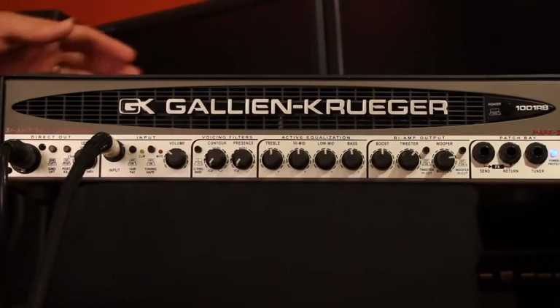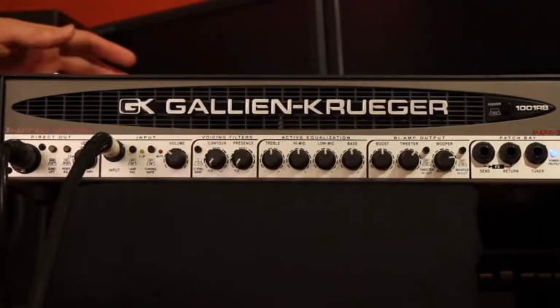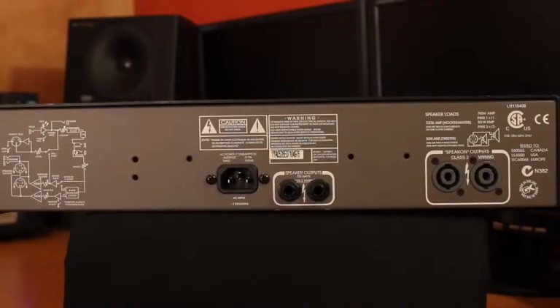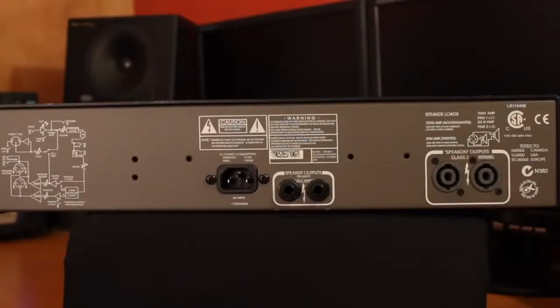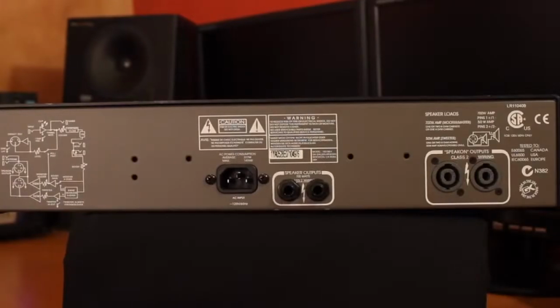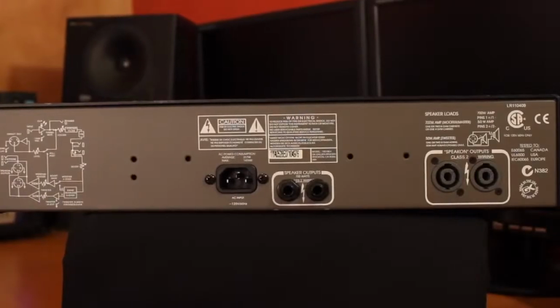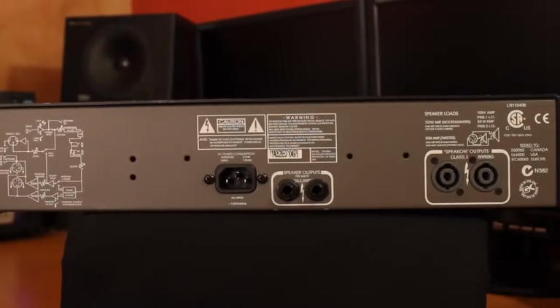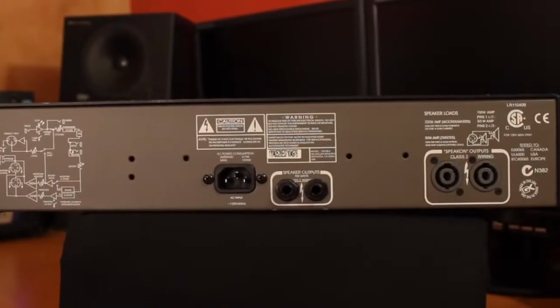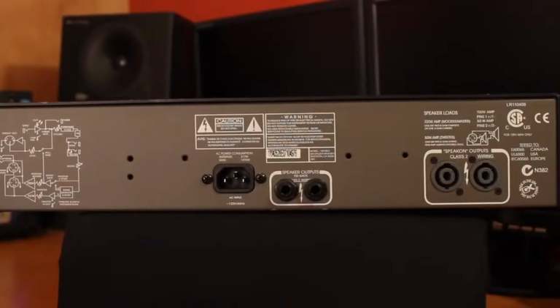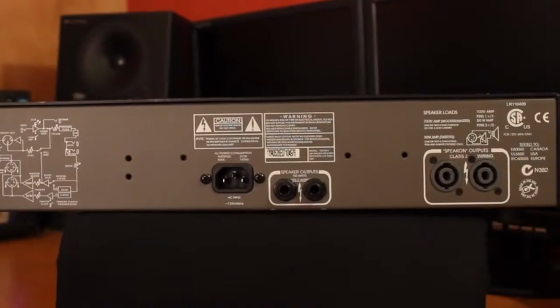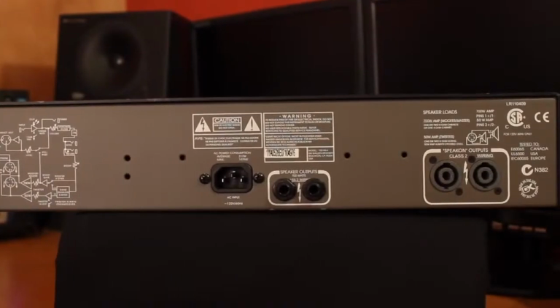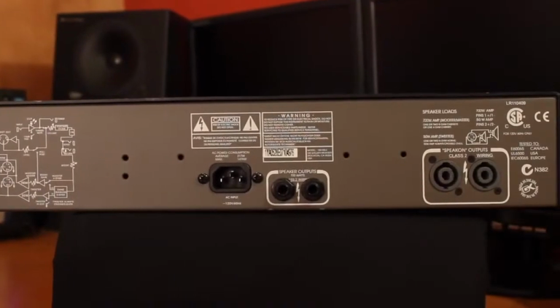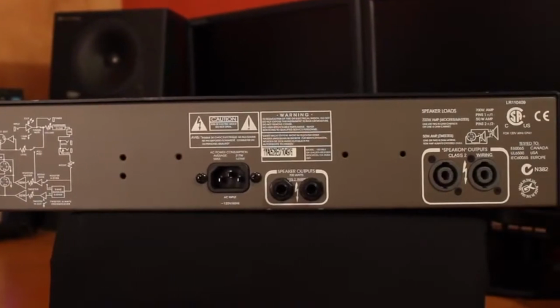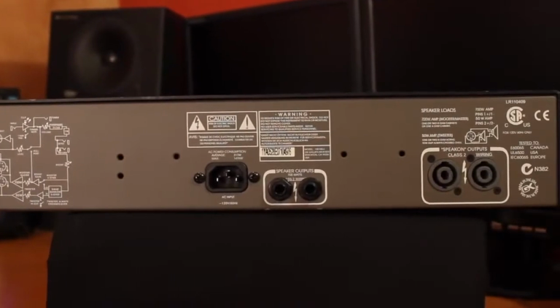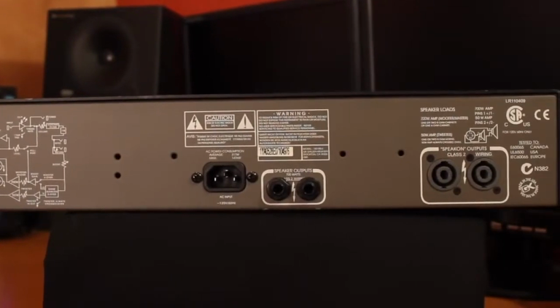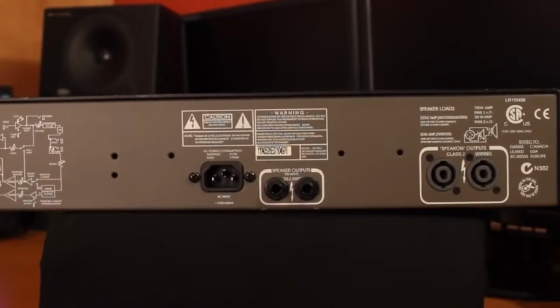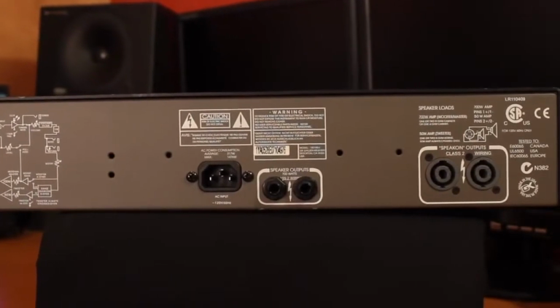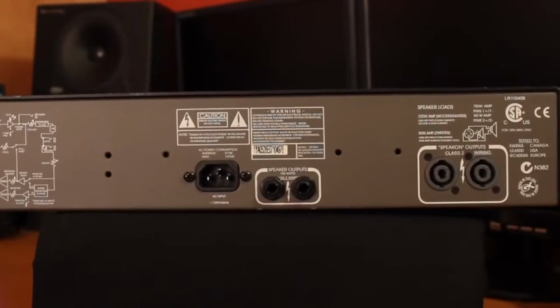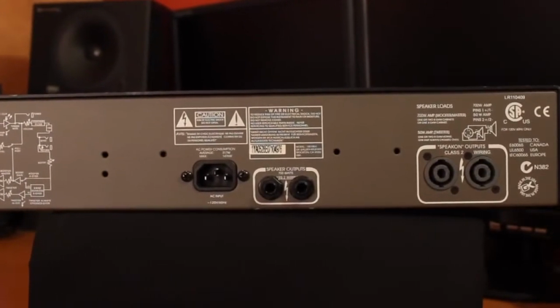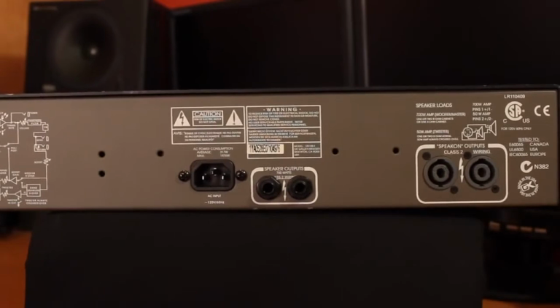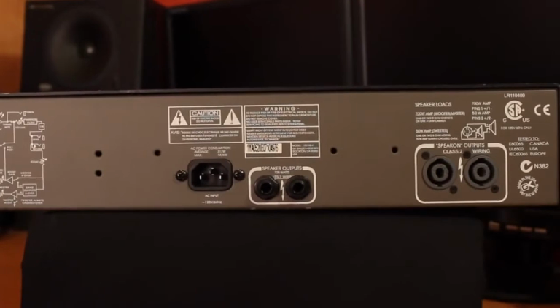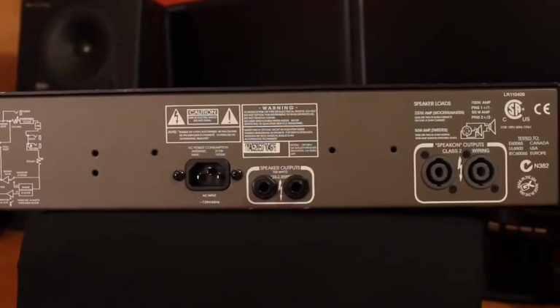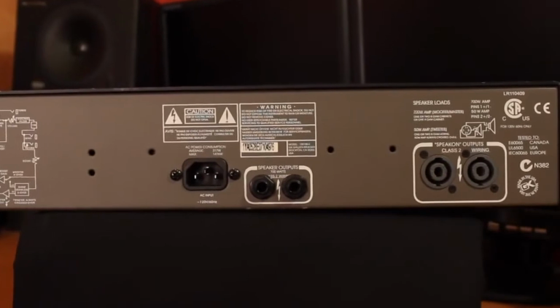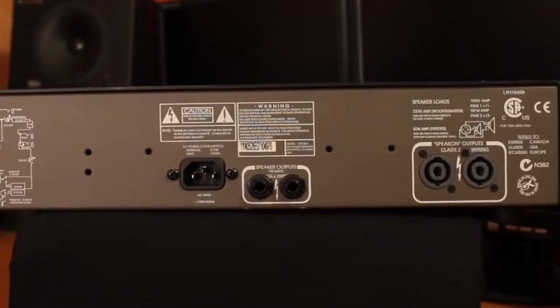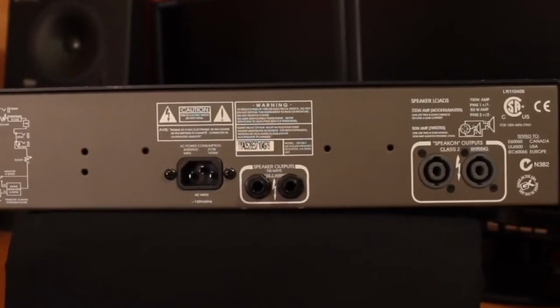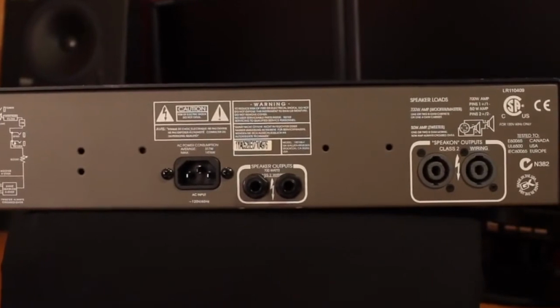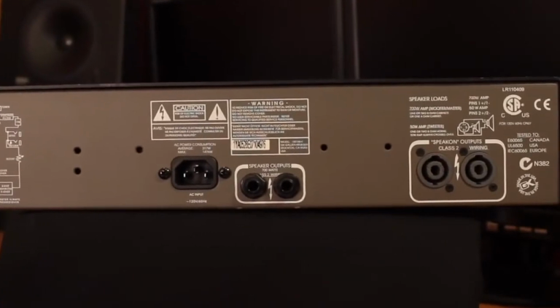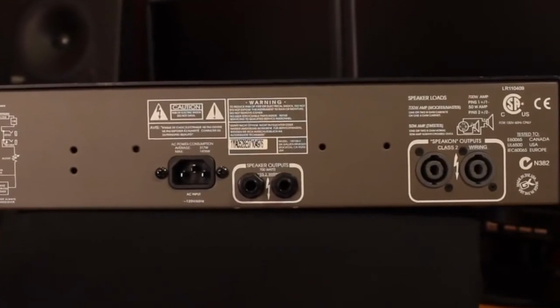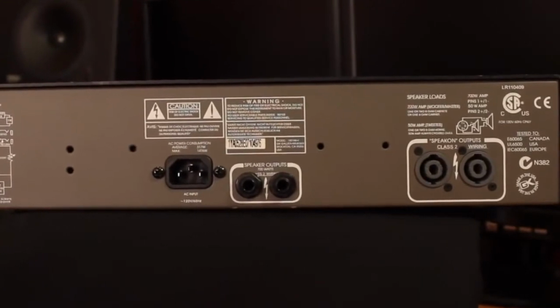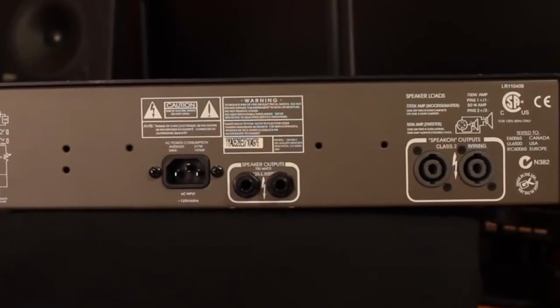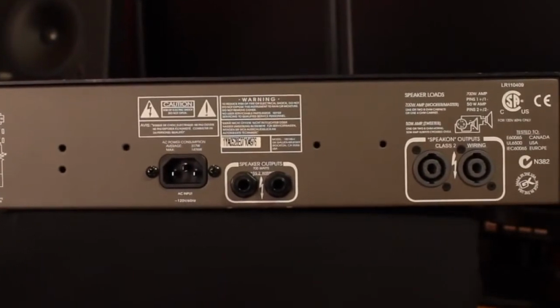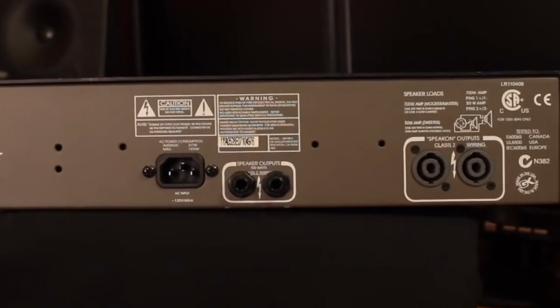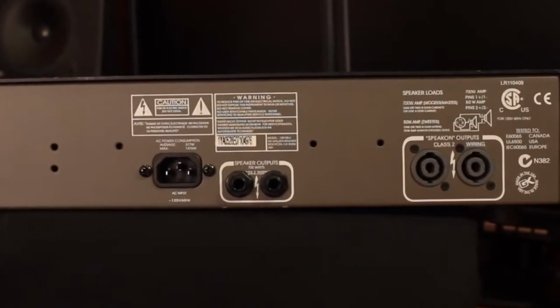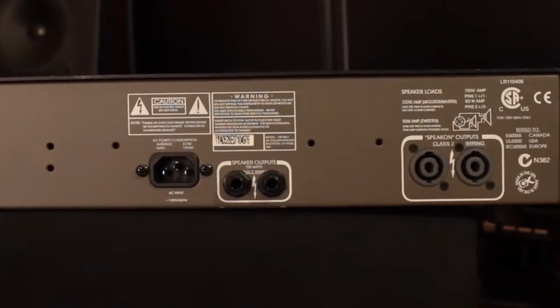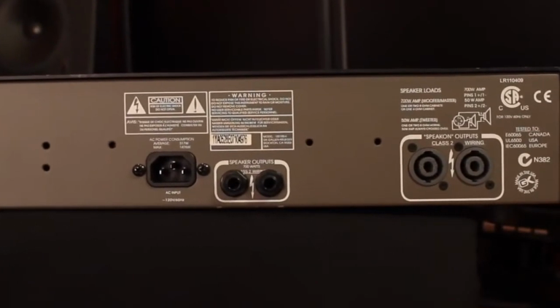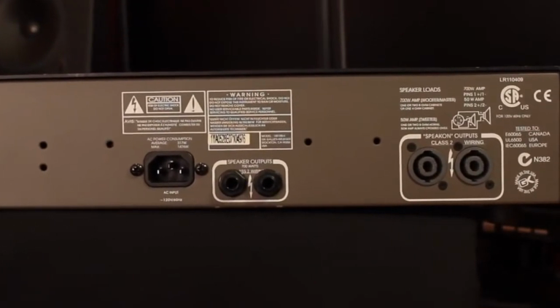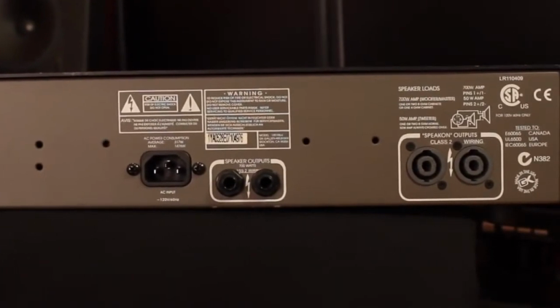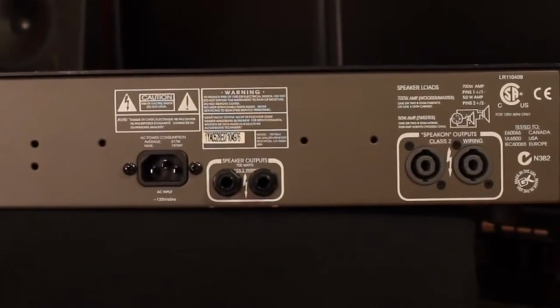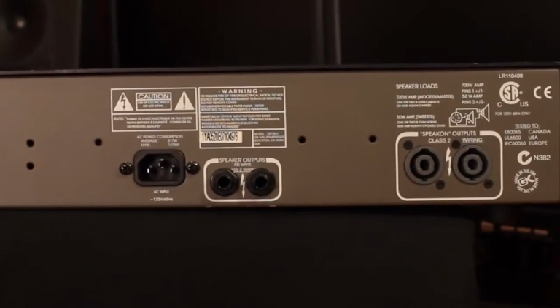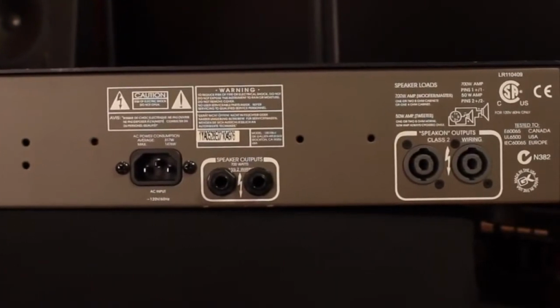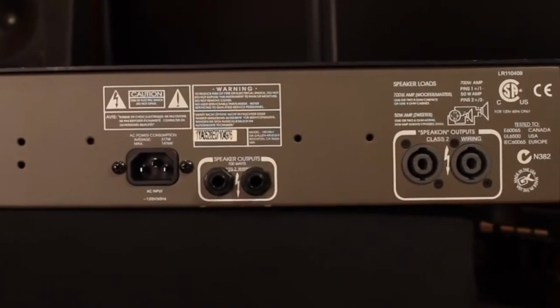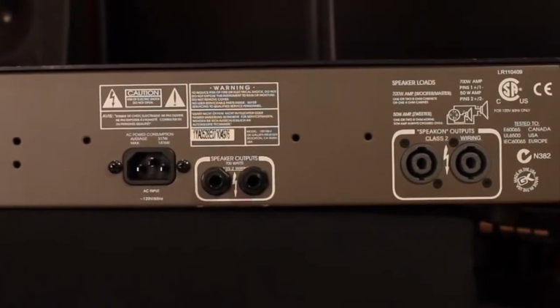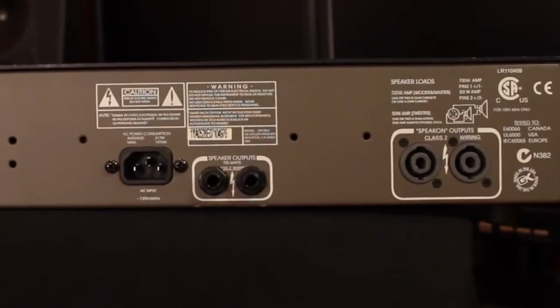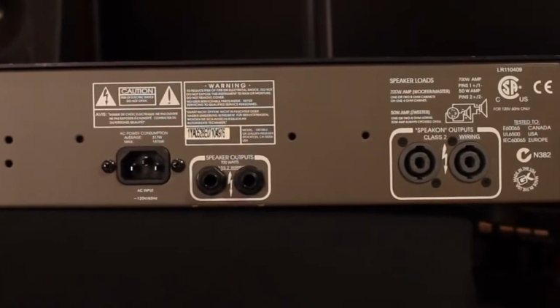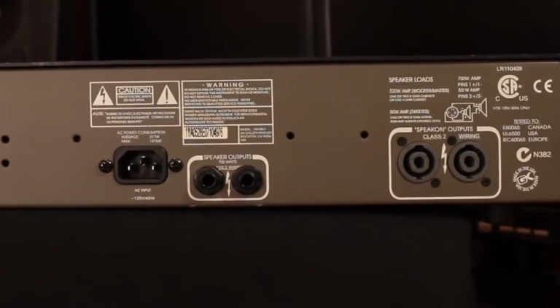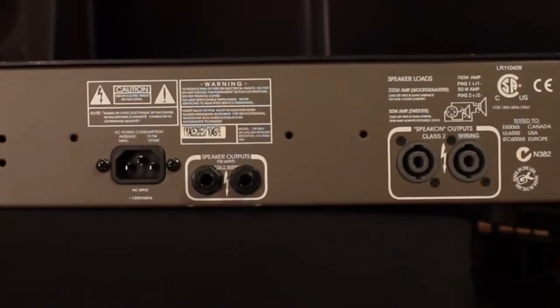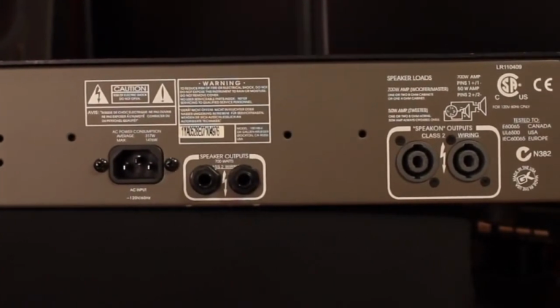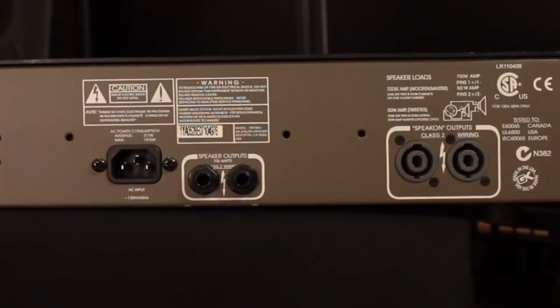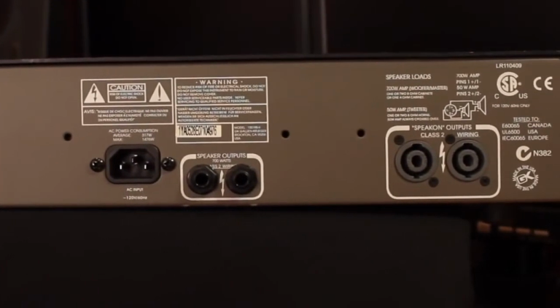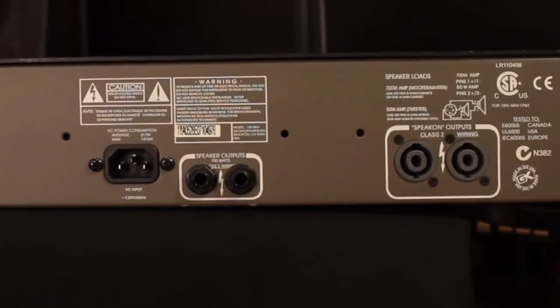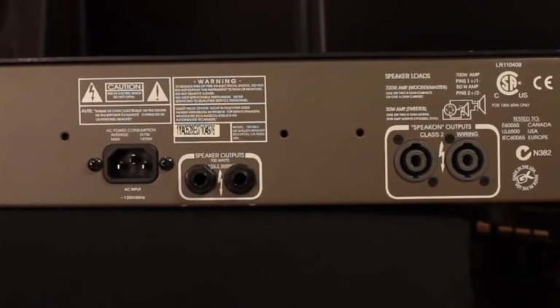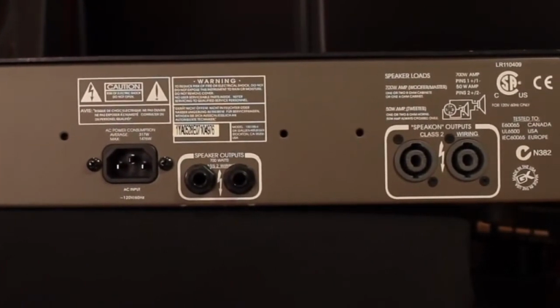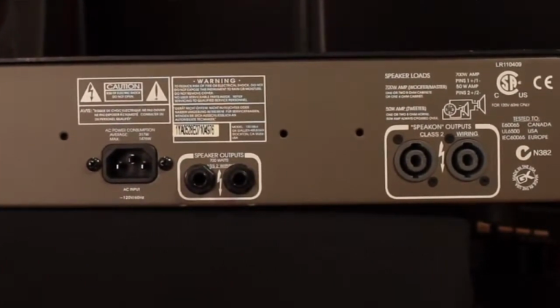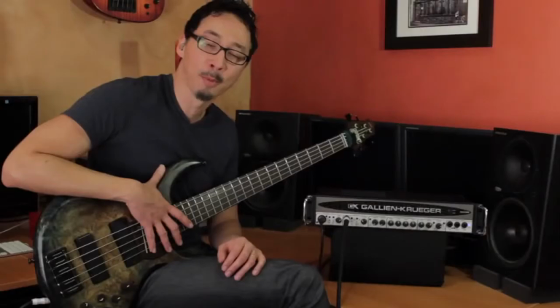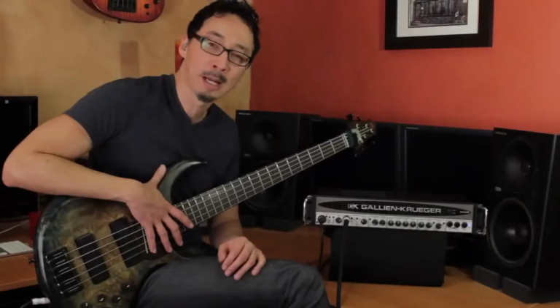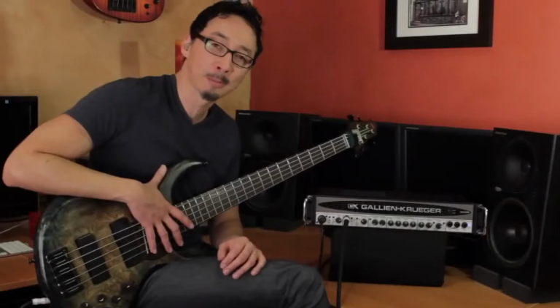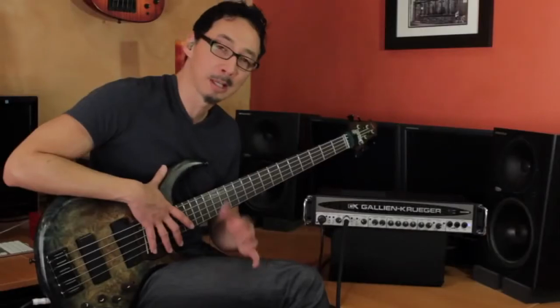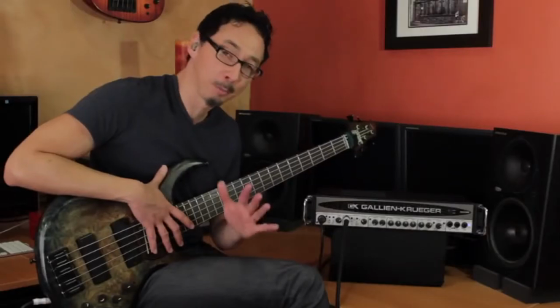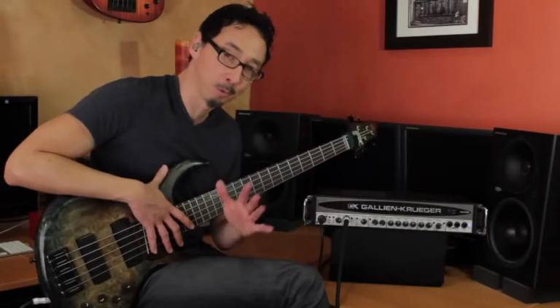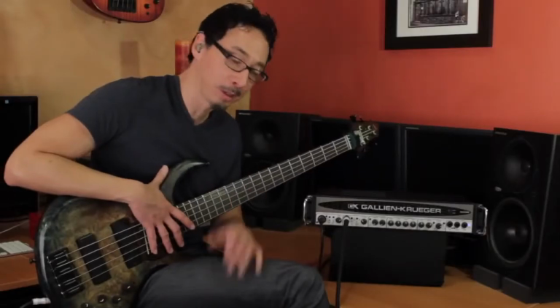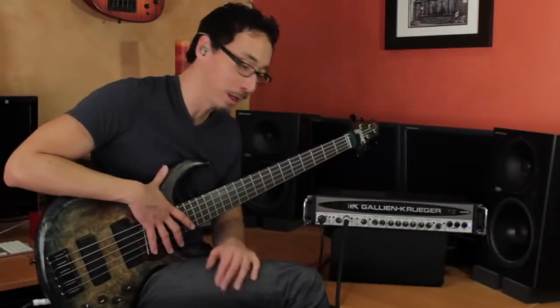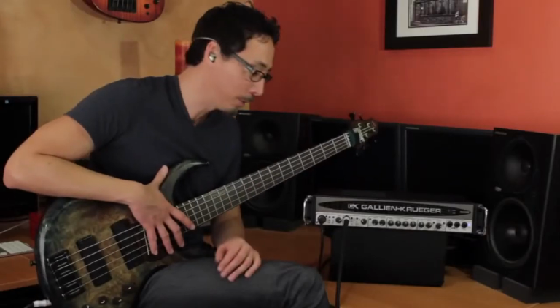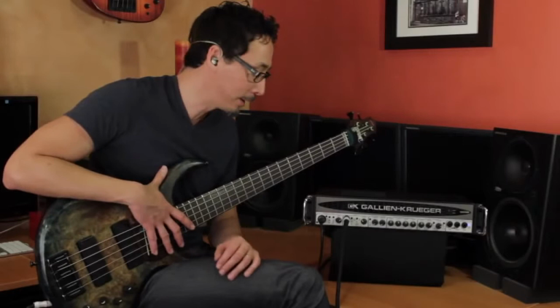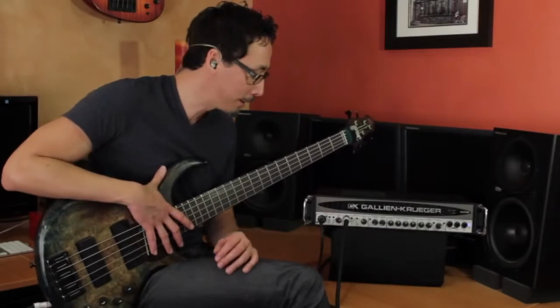On the rear panel, you have your quarter-inch outputs as well as your Speakon outputs, and those Speakons are the ones that you'll use with the bi-amp setup.